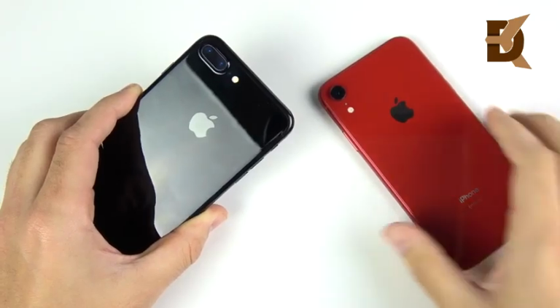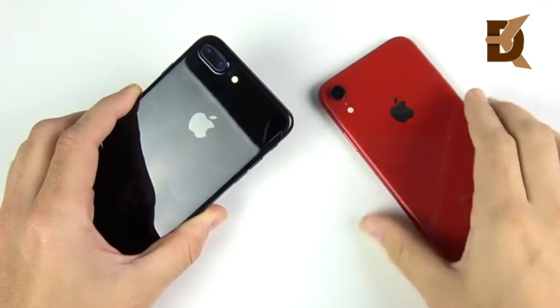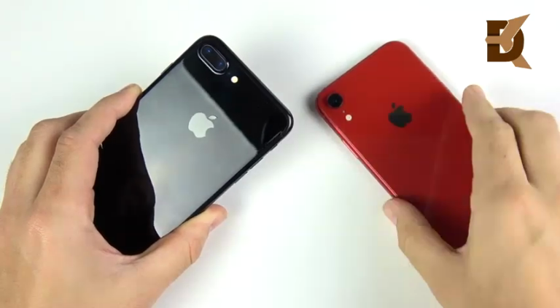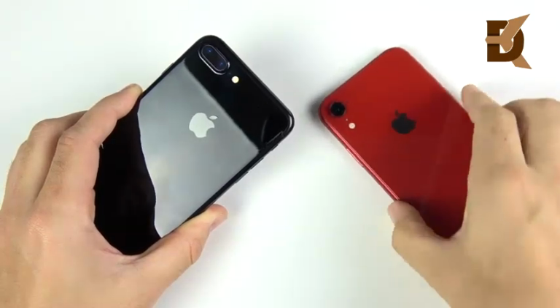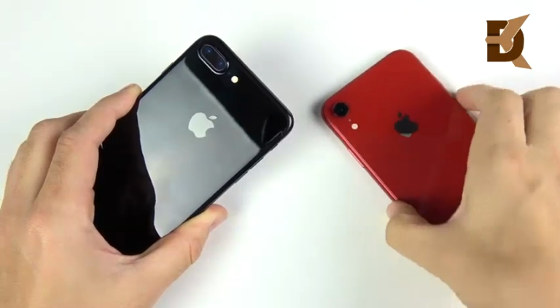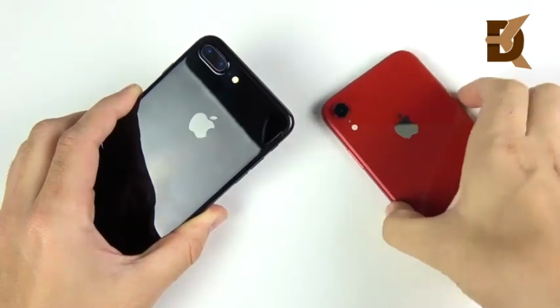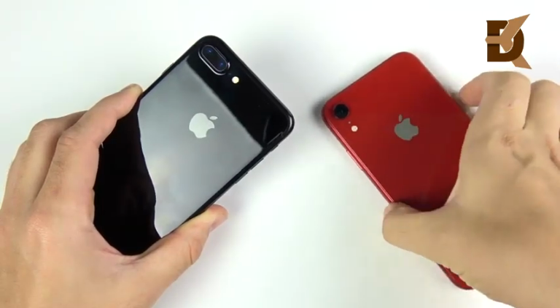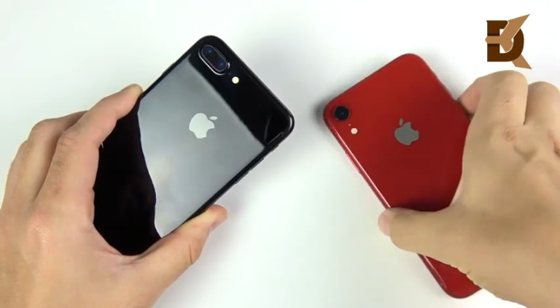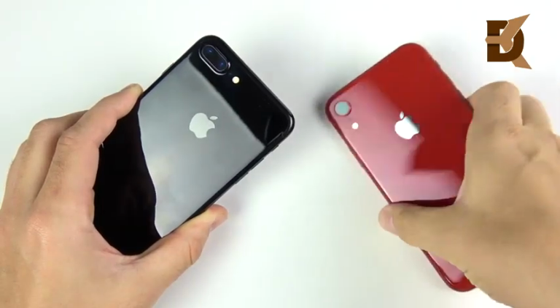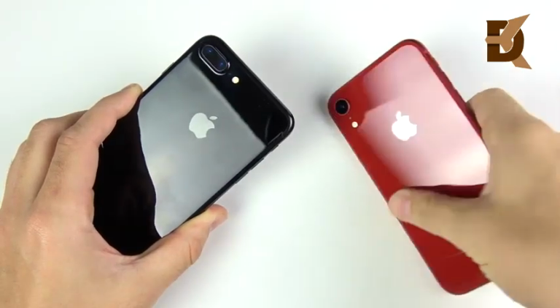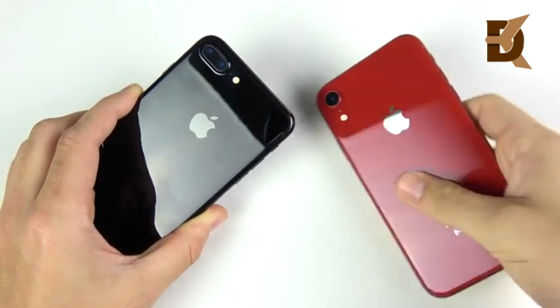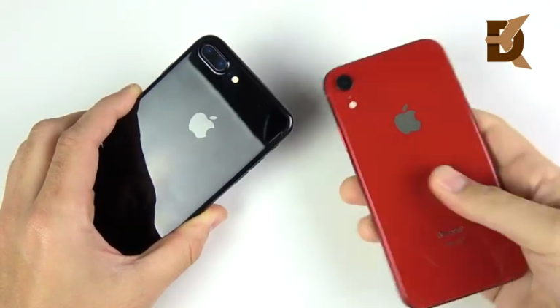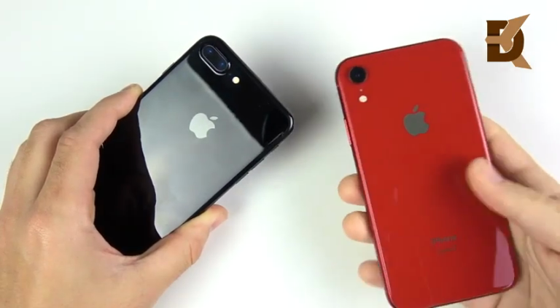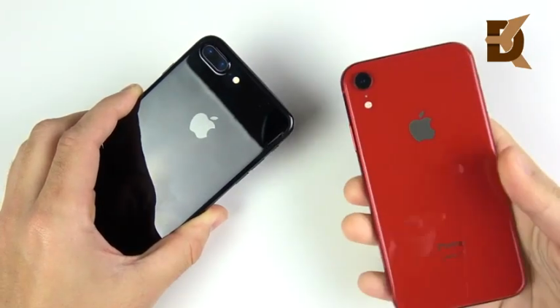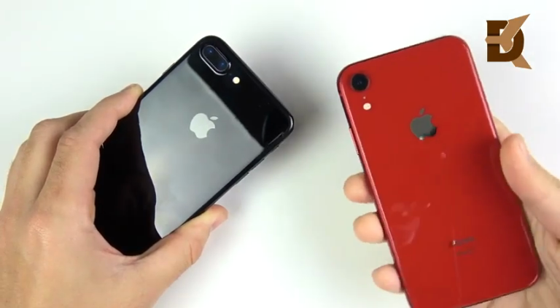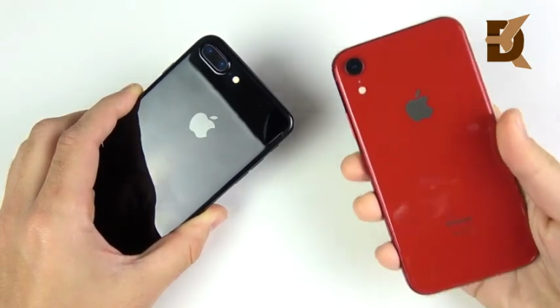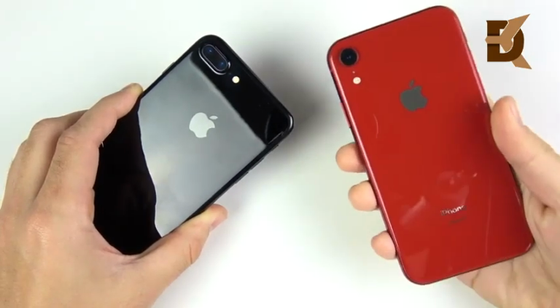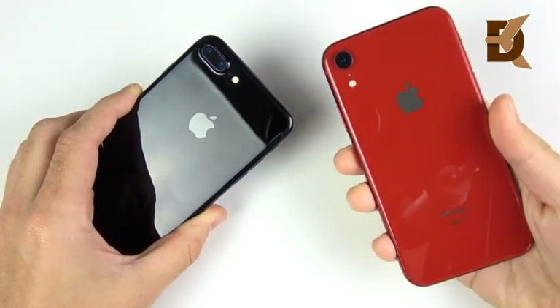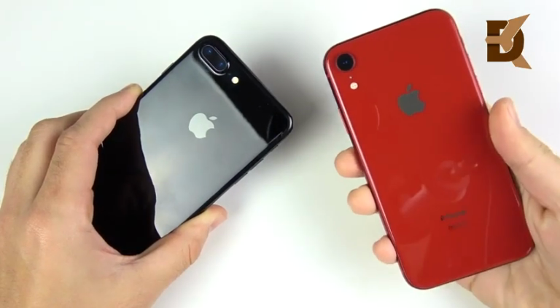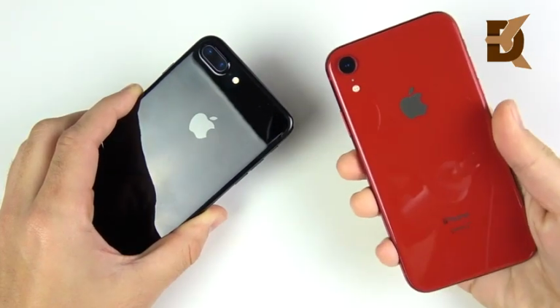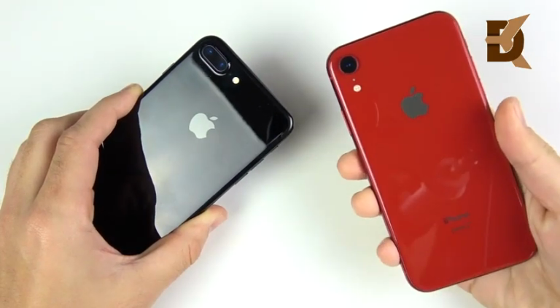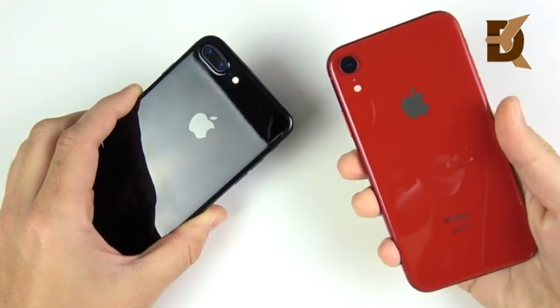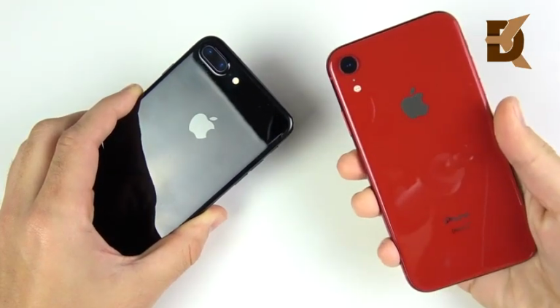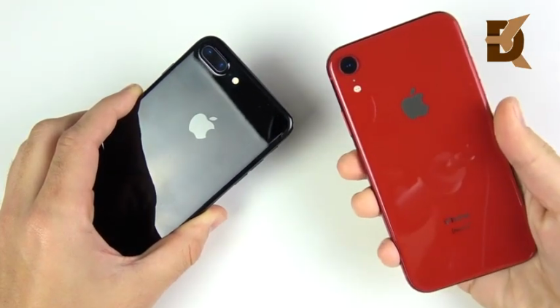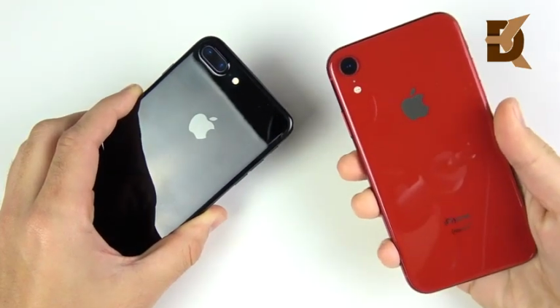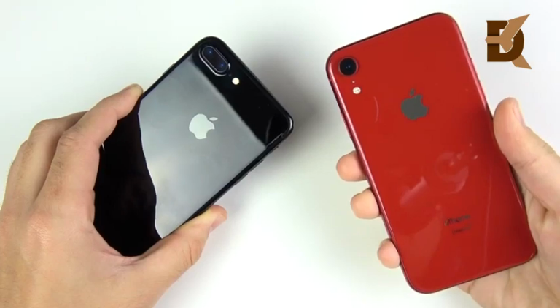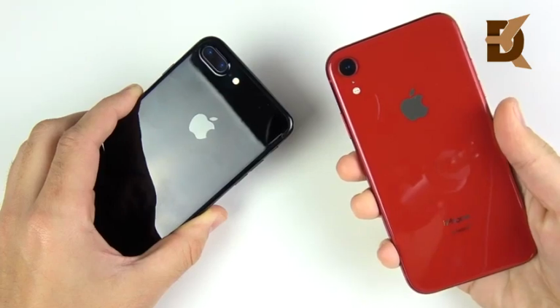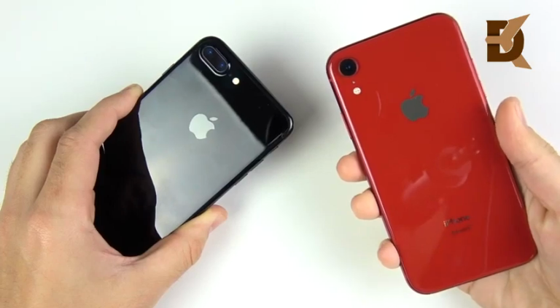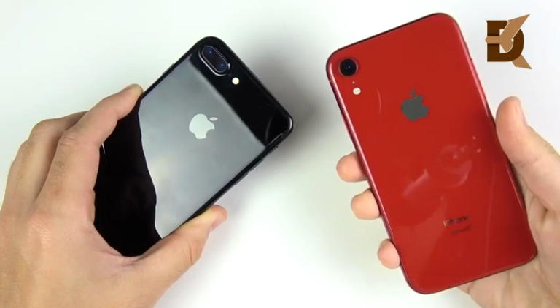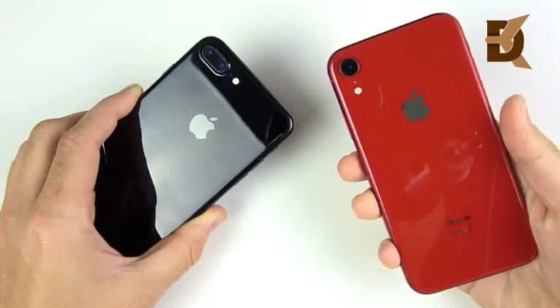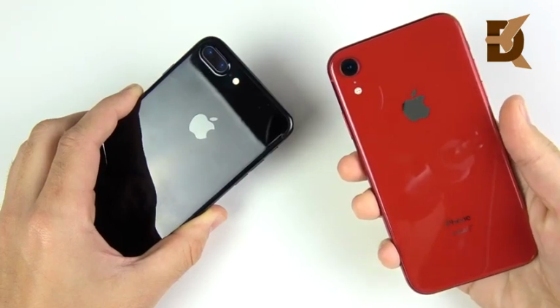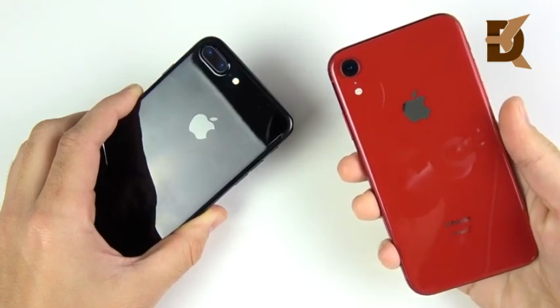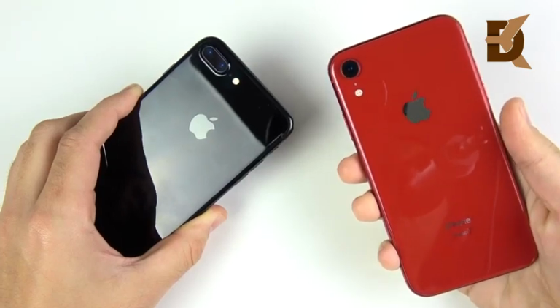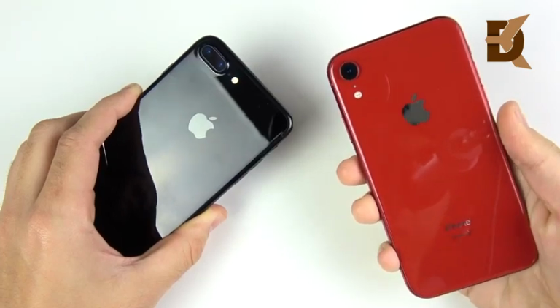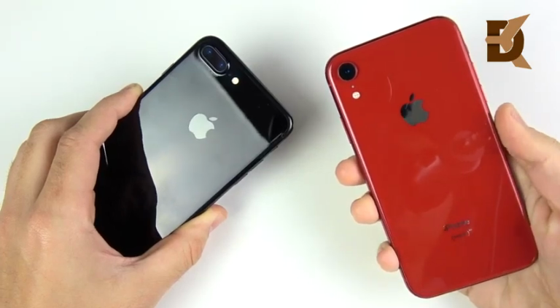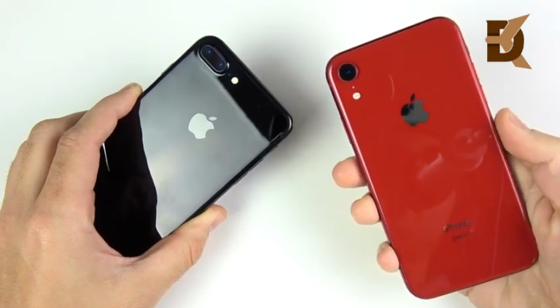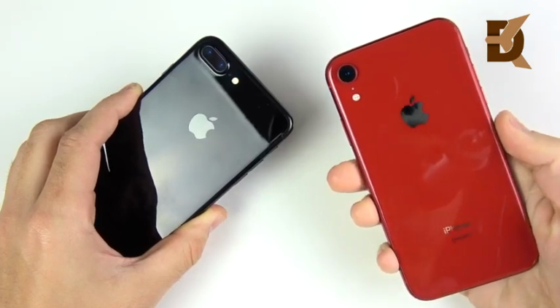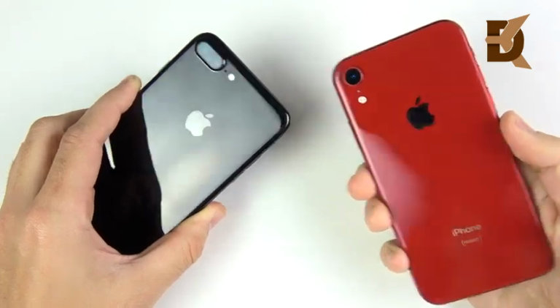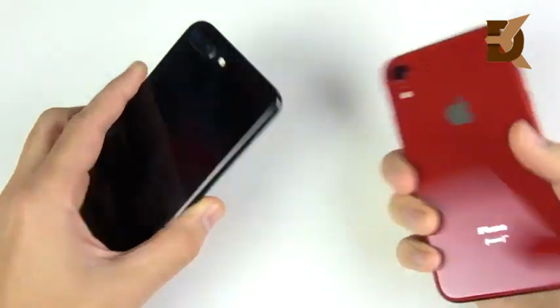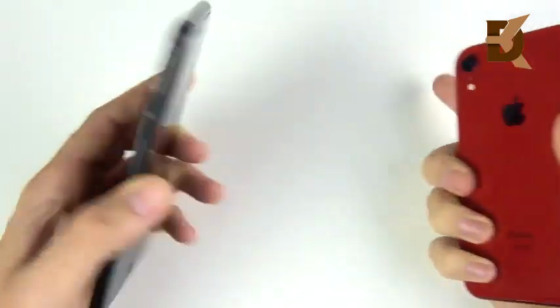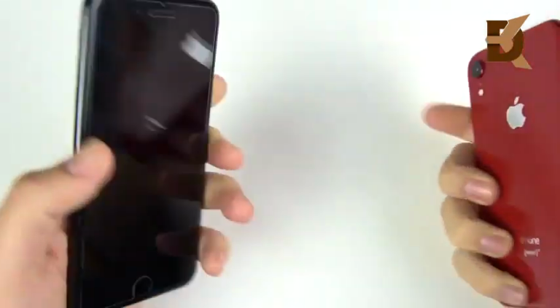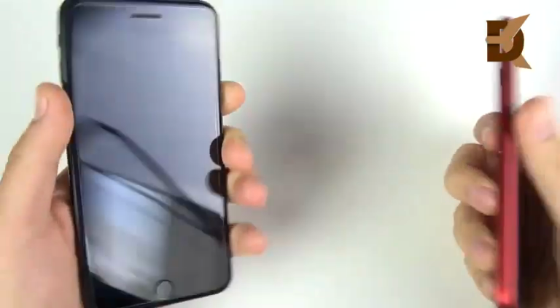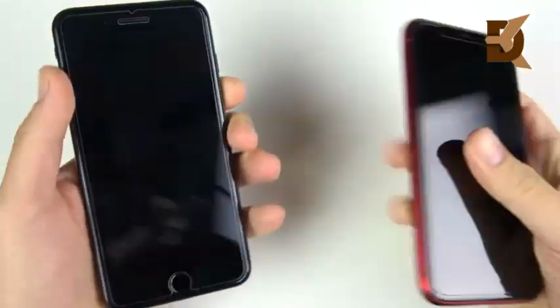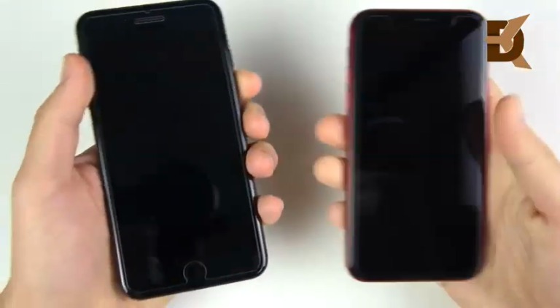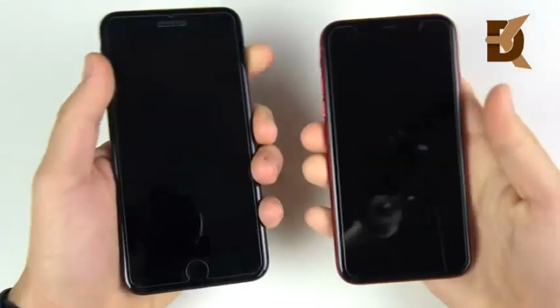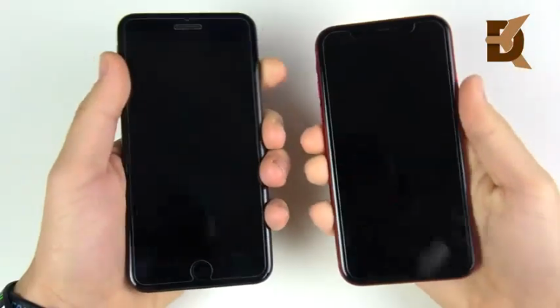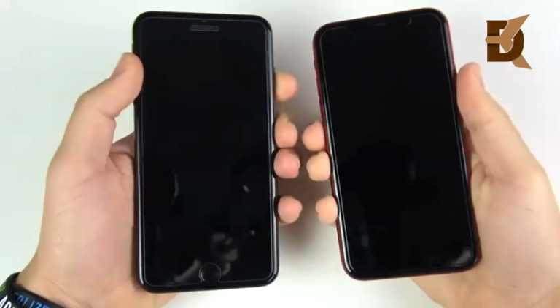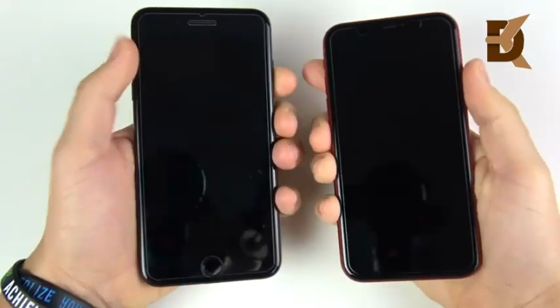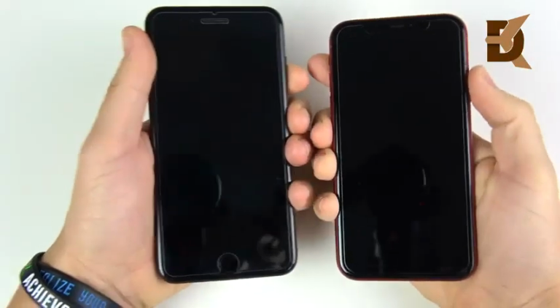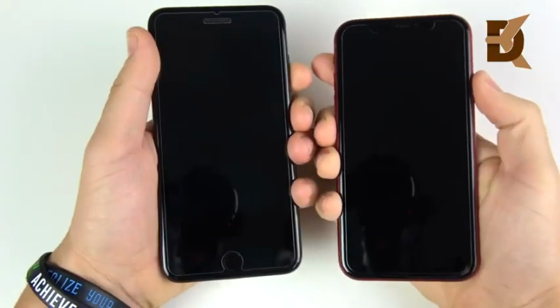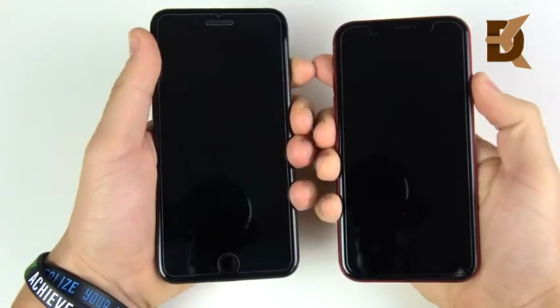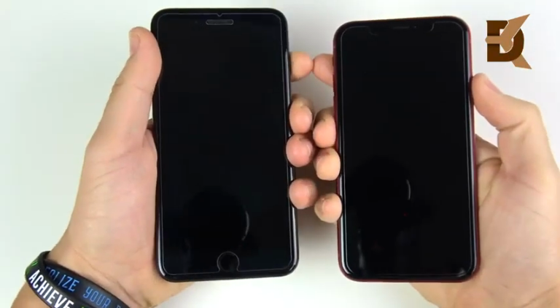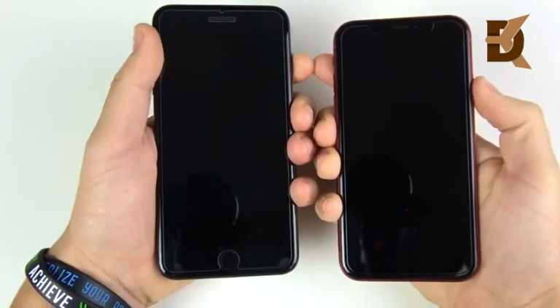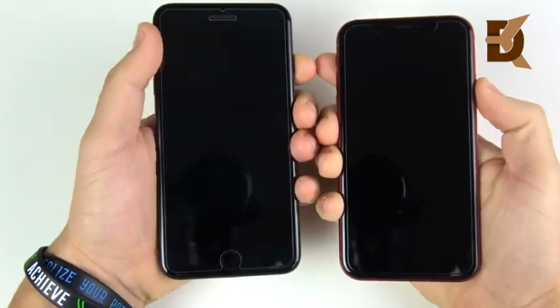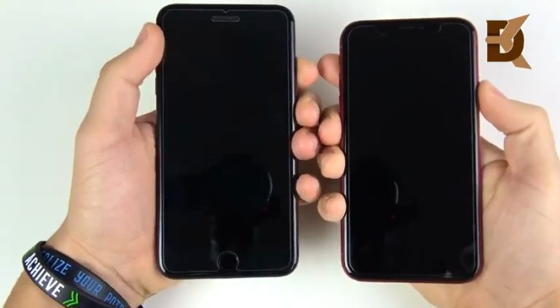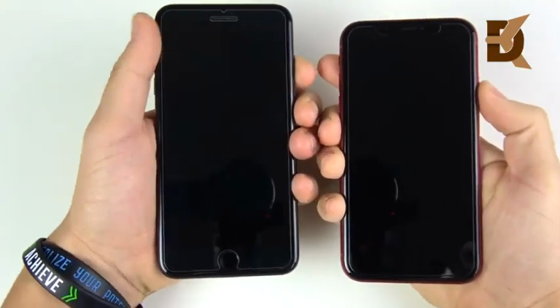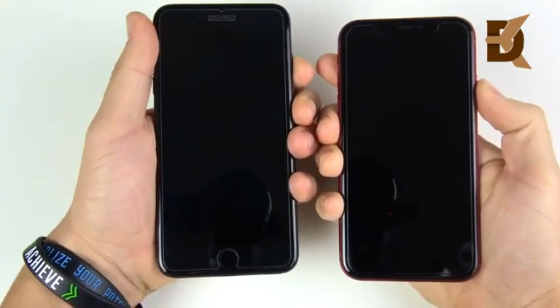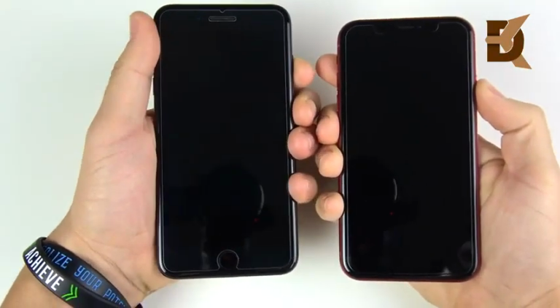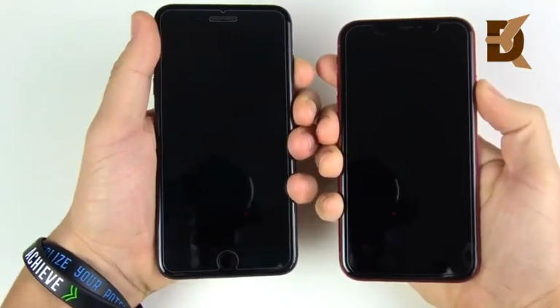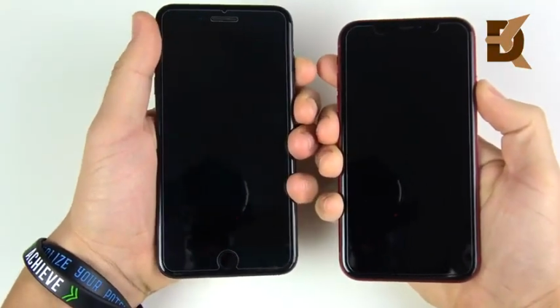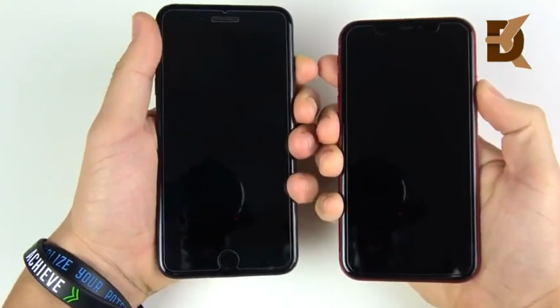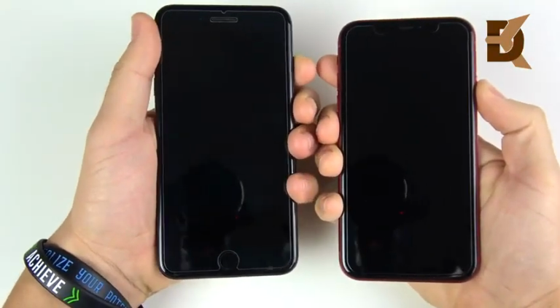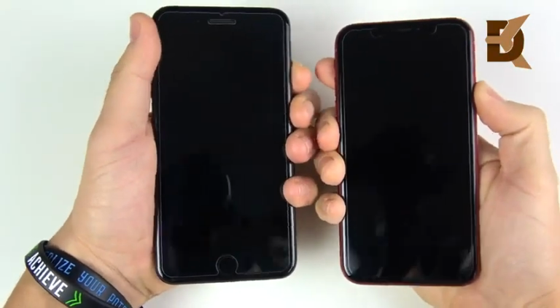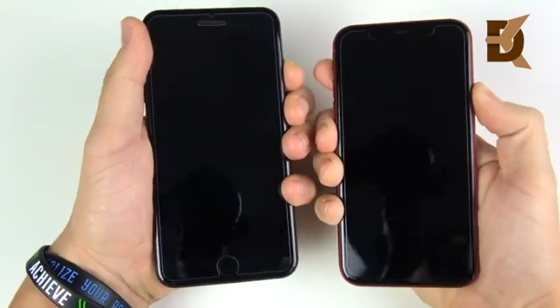Welcome to my iPhone 7 Plus versus iPhone XR speed test. Let's begin with a boot up test in 3, 2, 1.